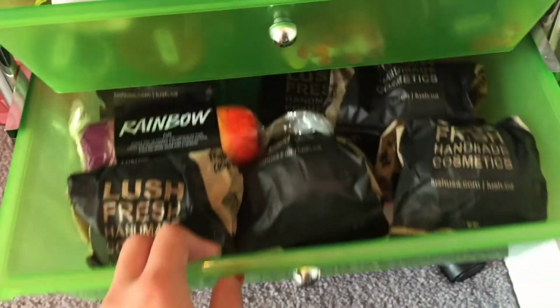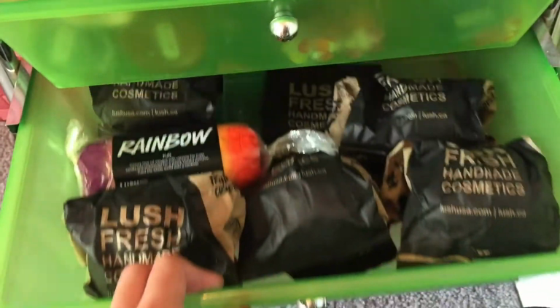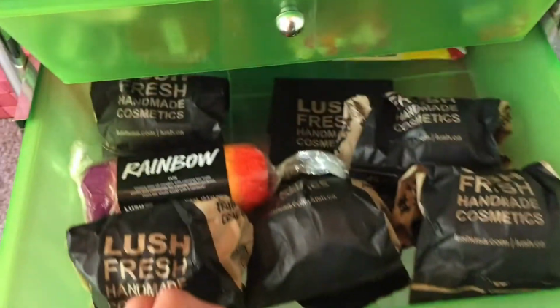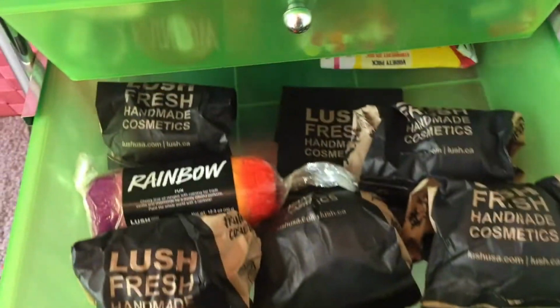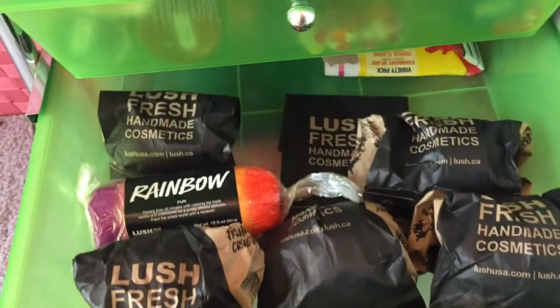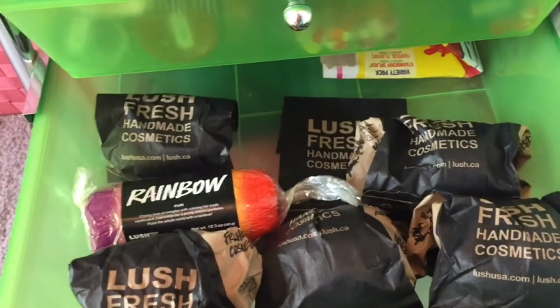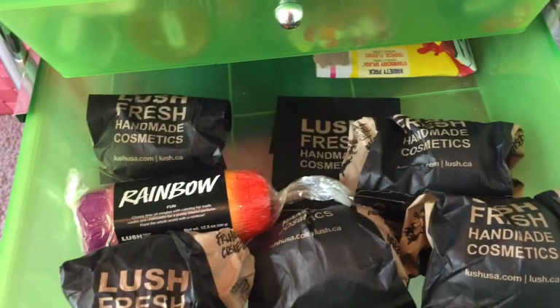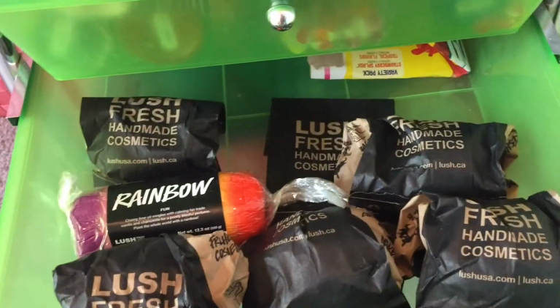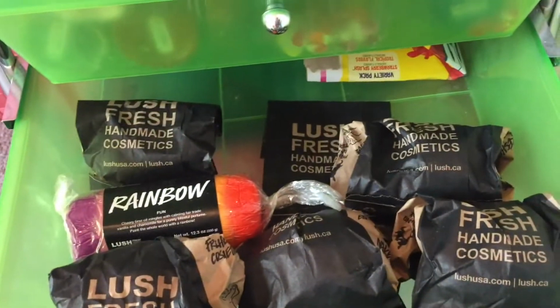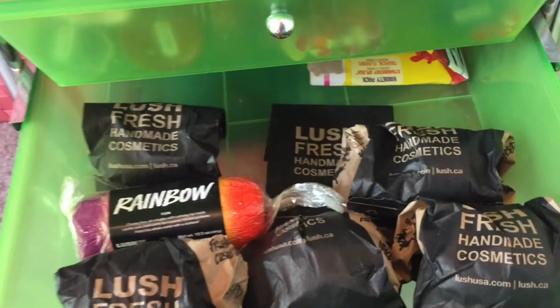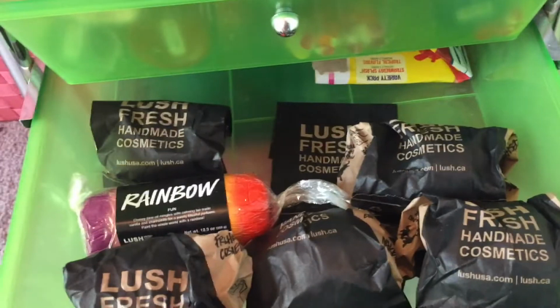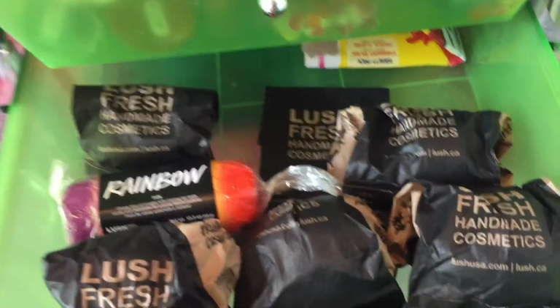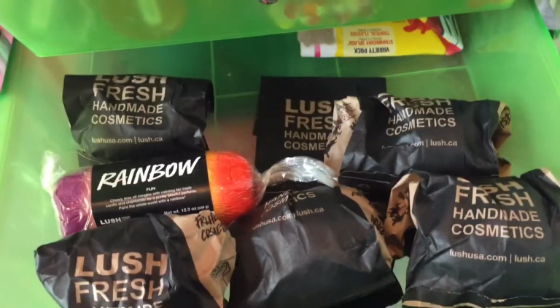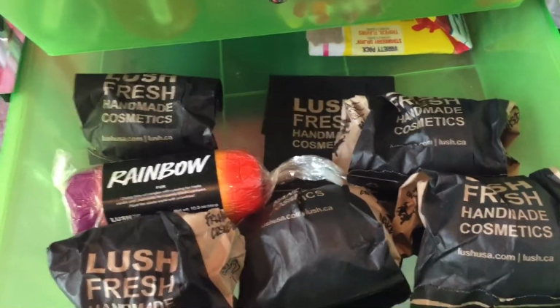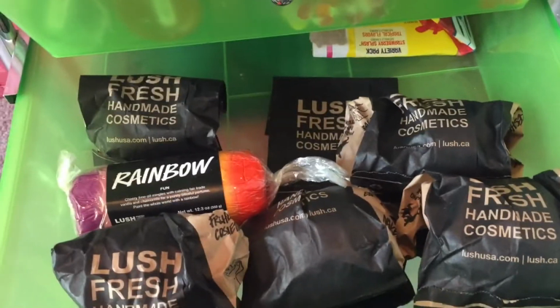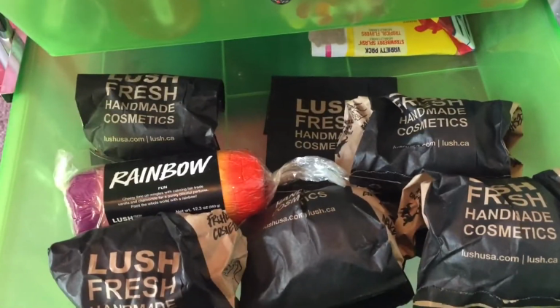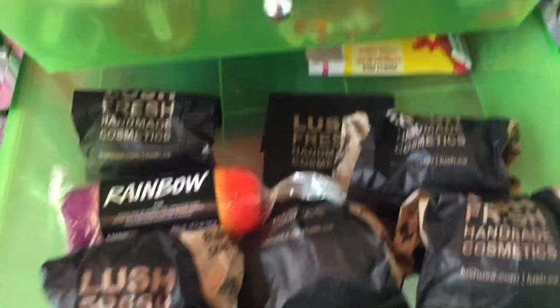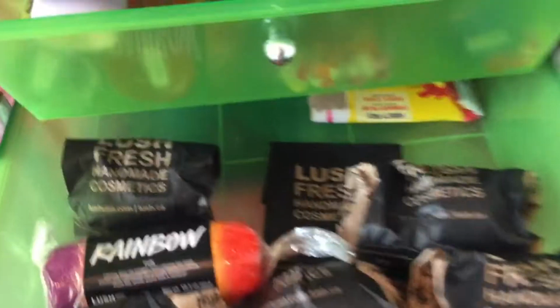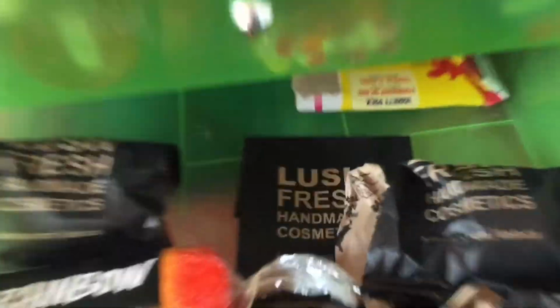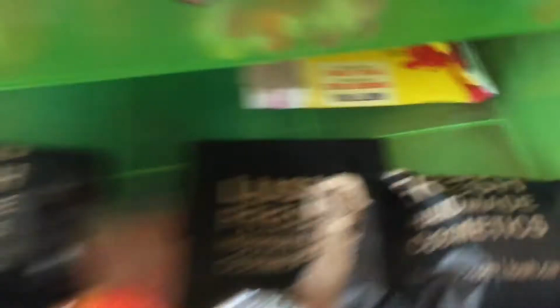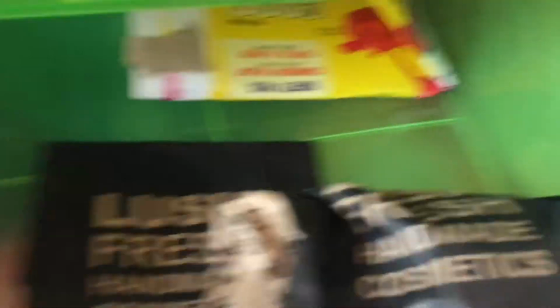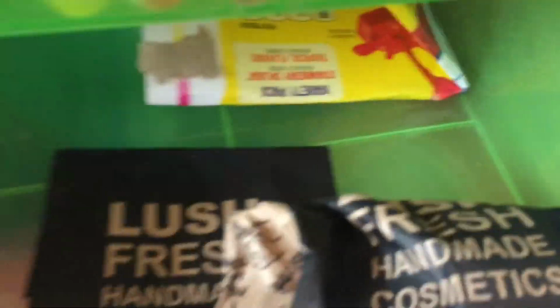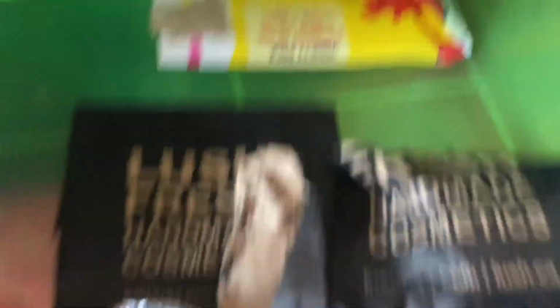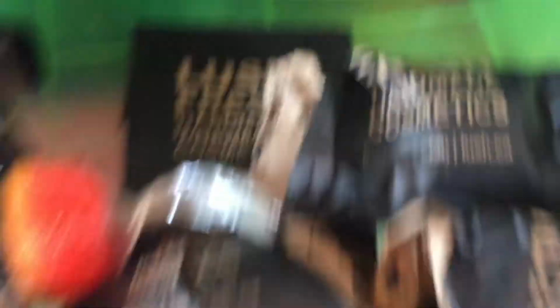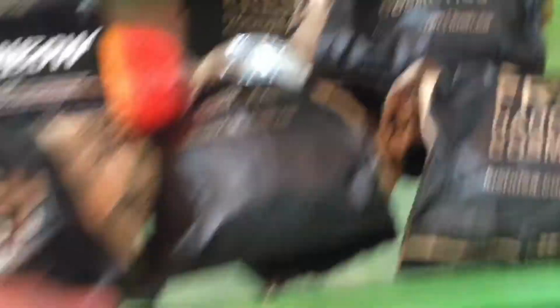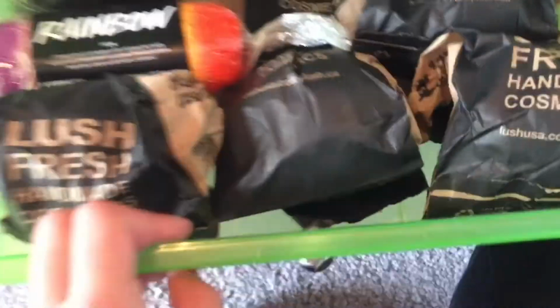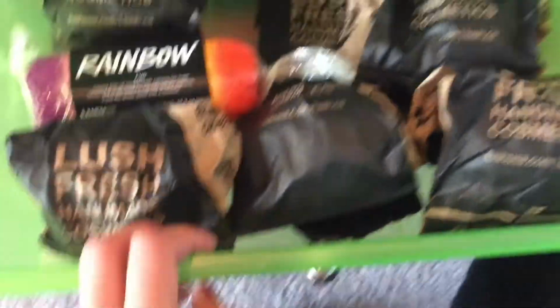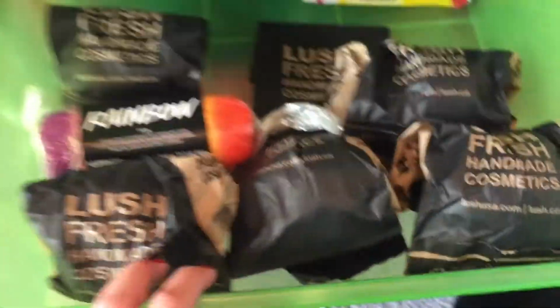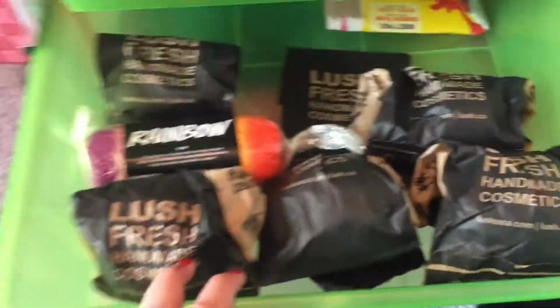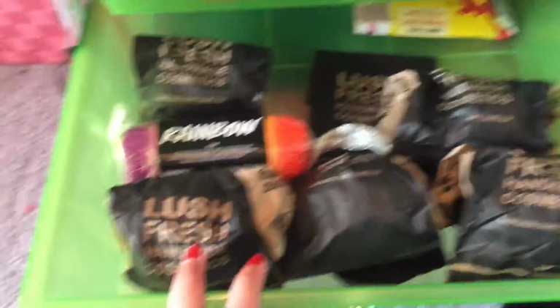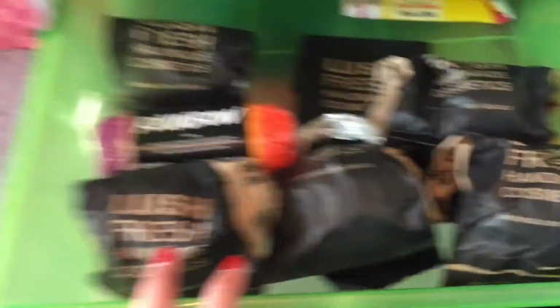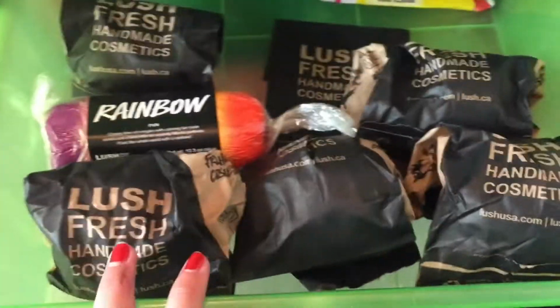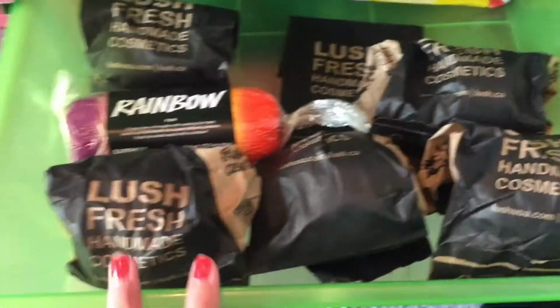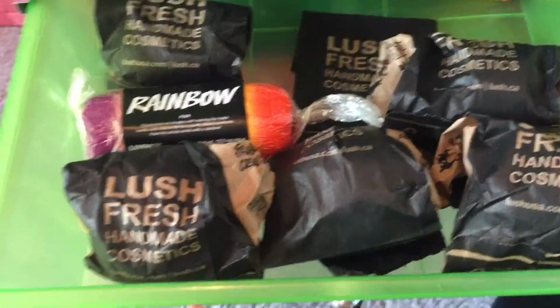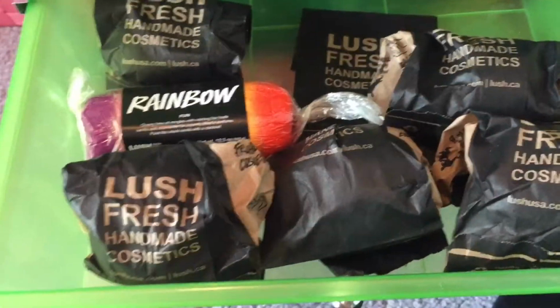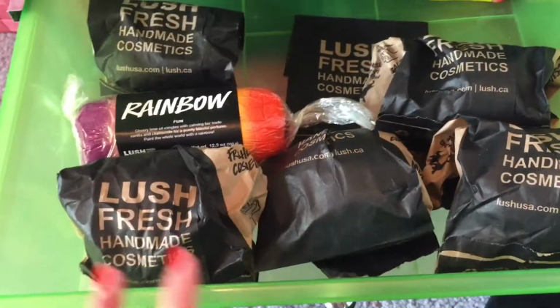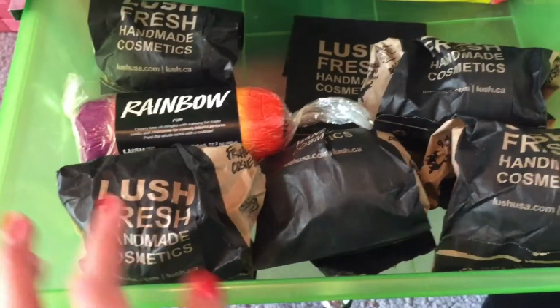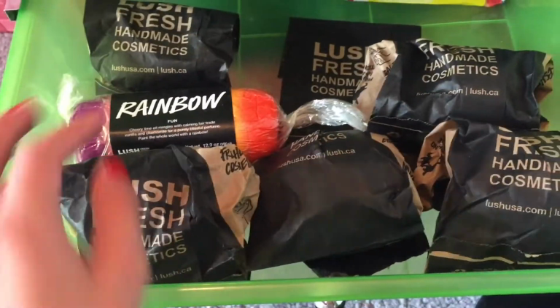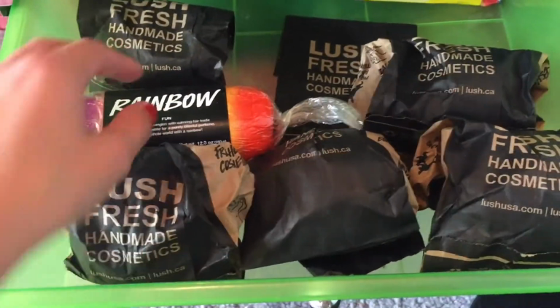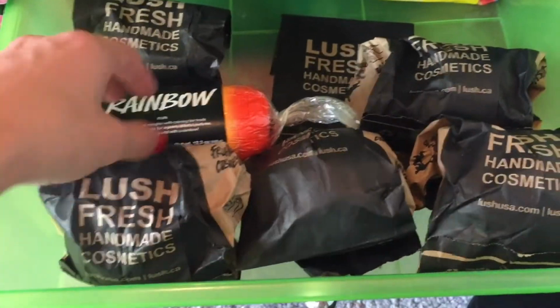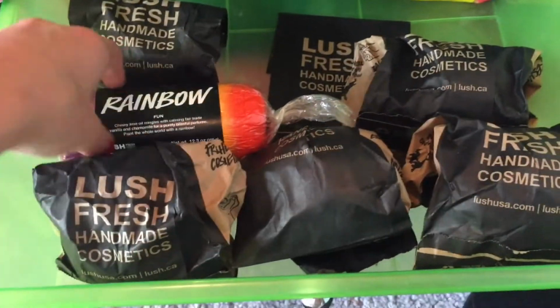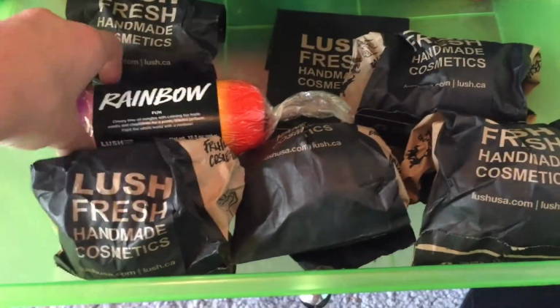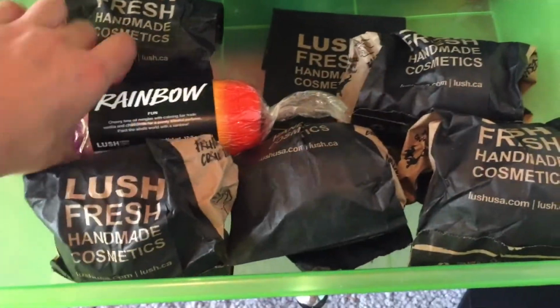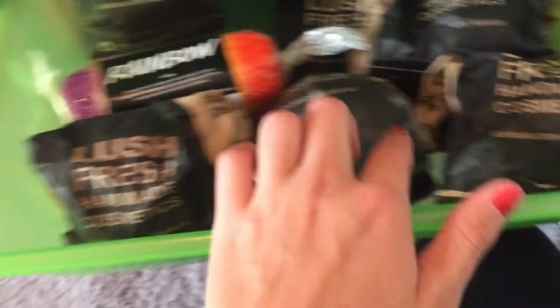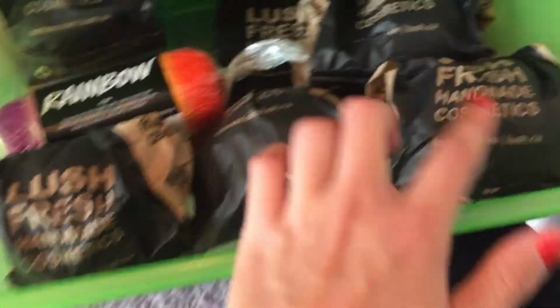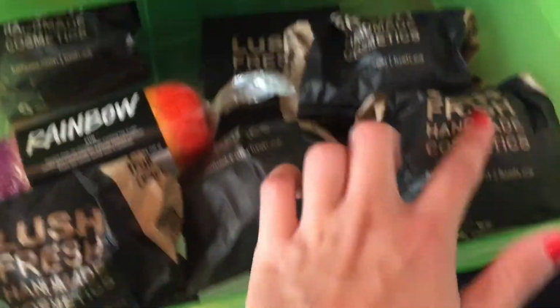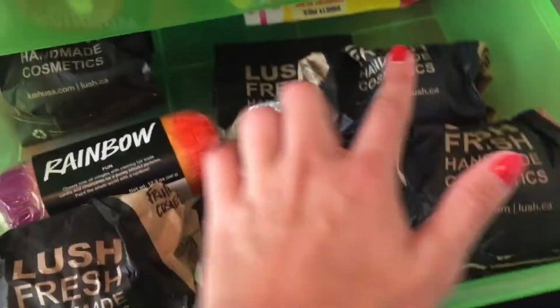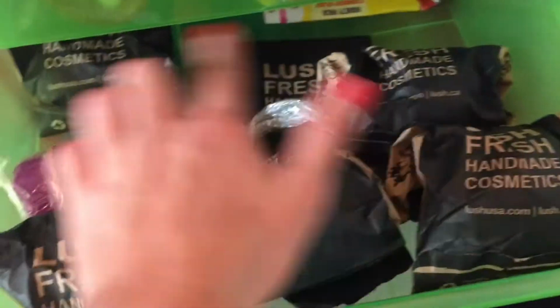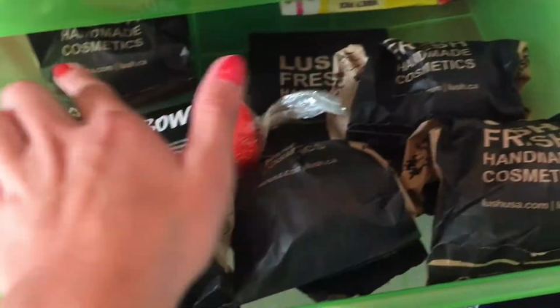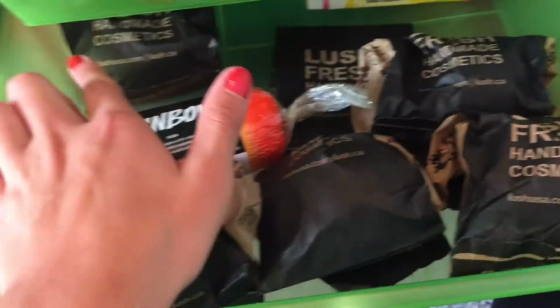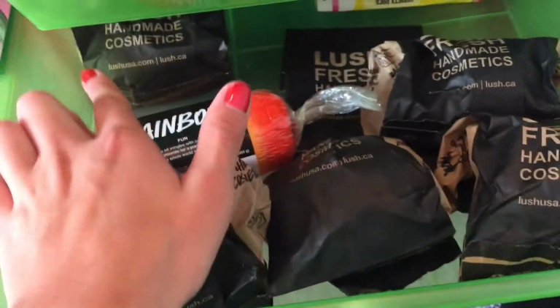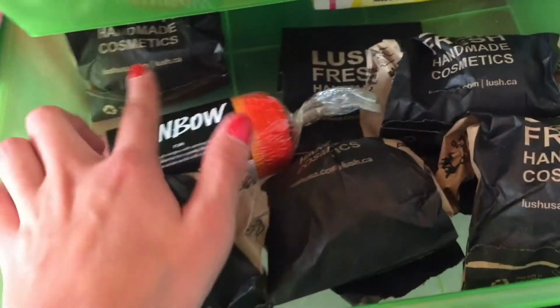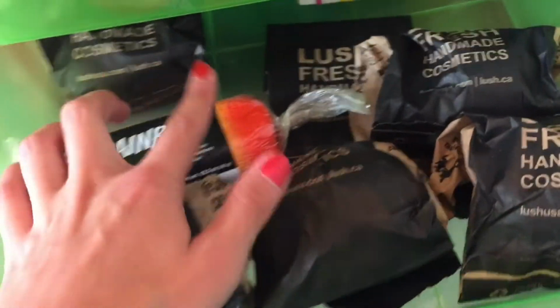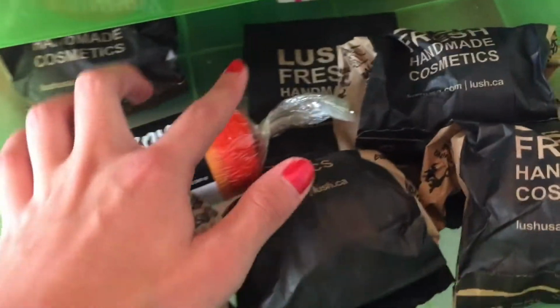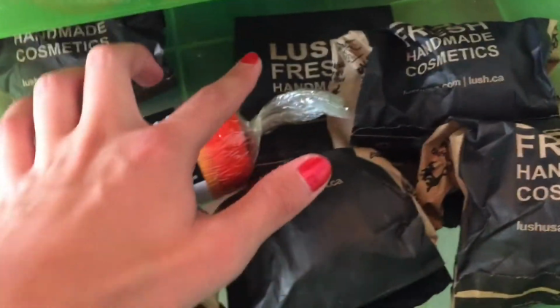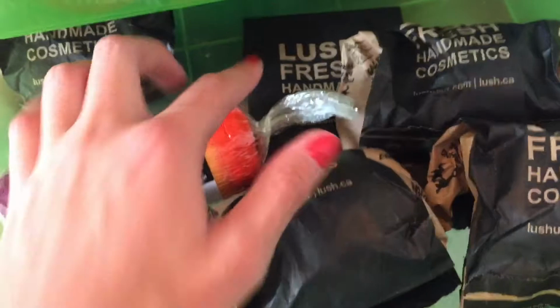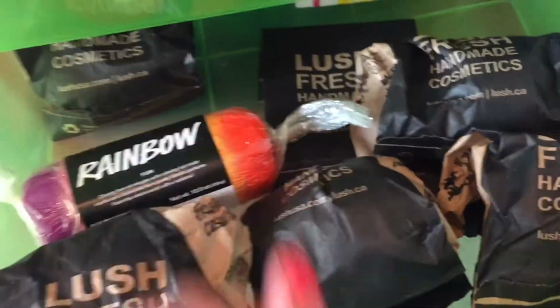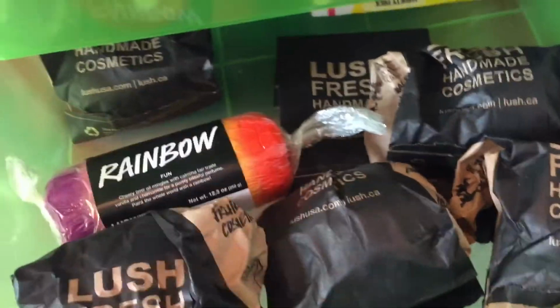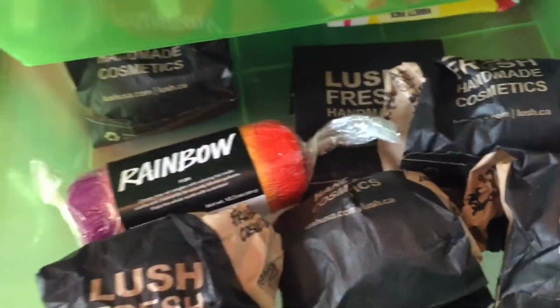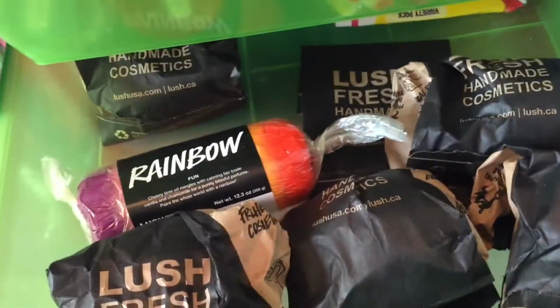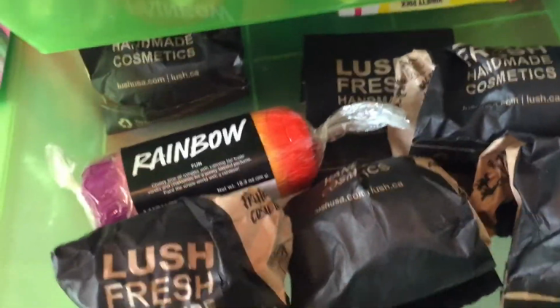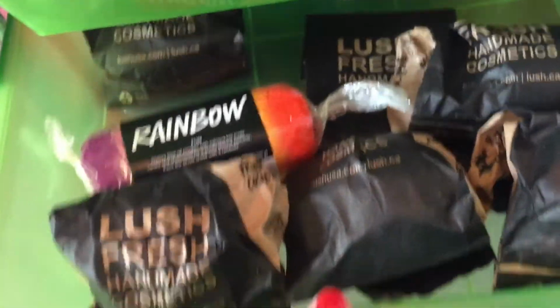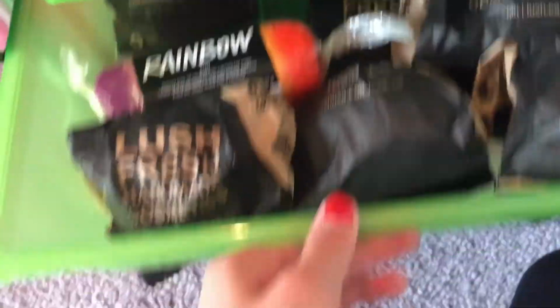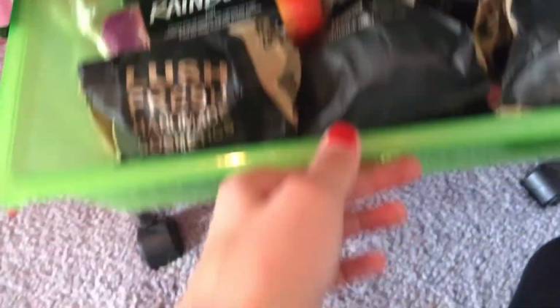Over here I have all of my Lush products and some Gushers. All of these Lush products are bath bombs and that's a soap sample.